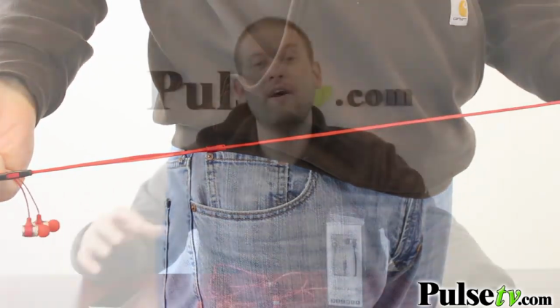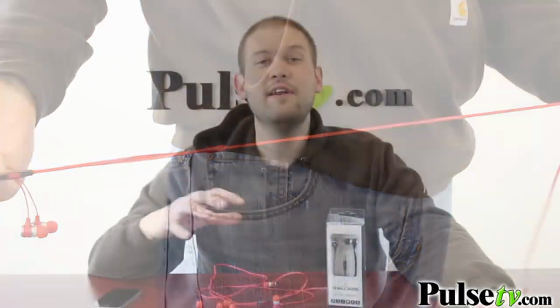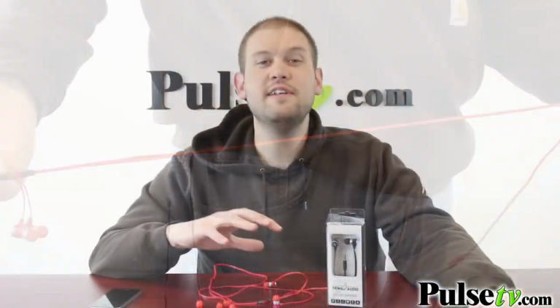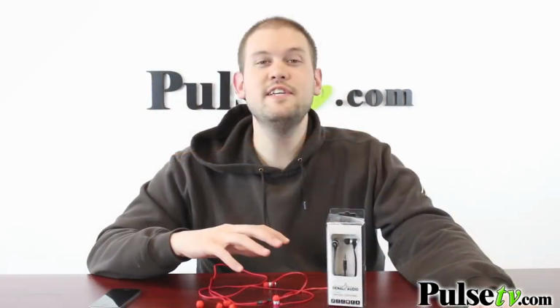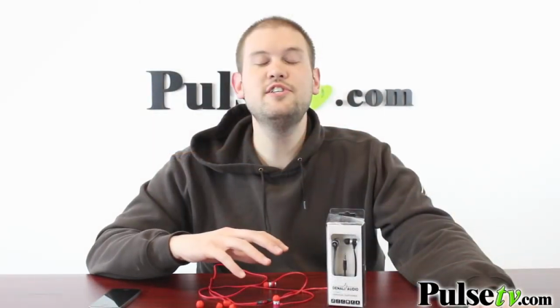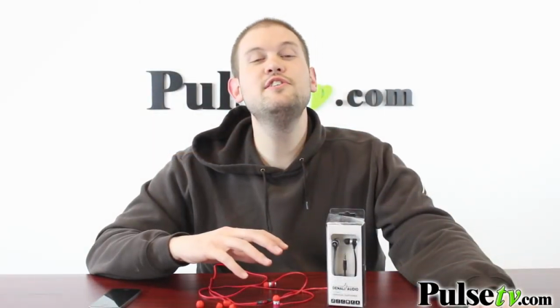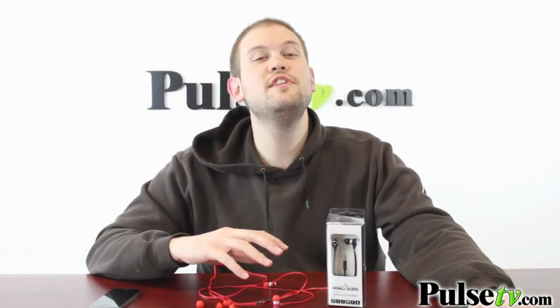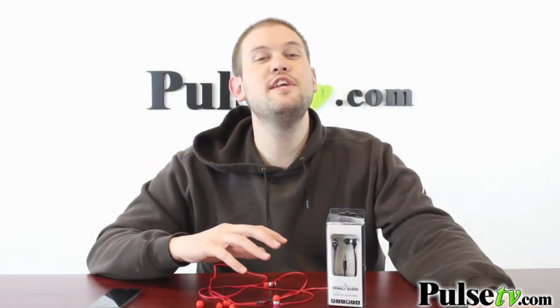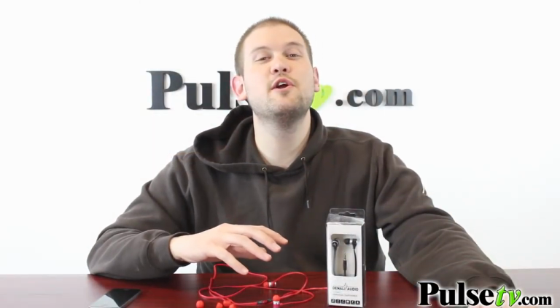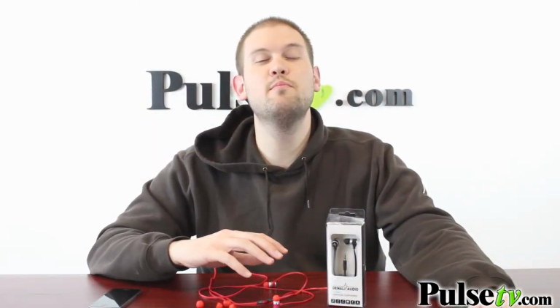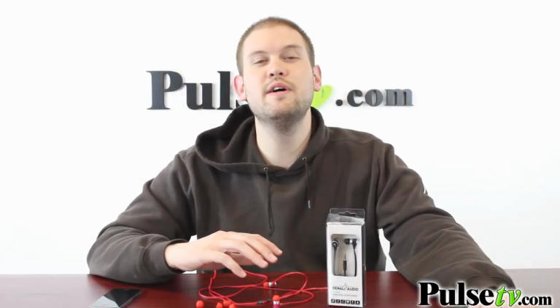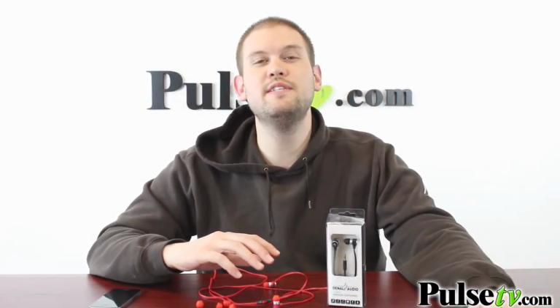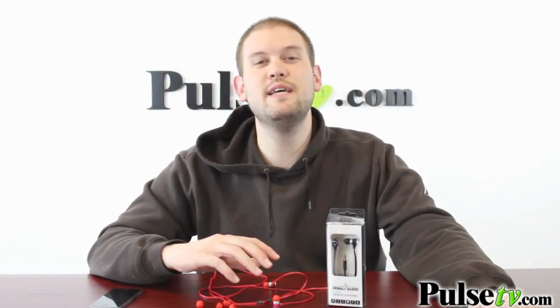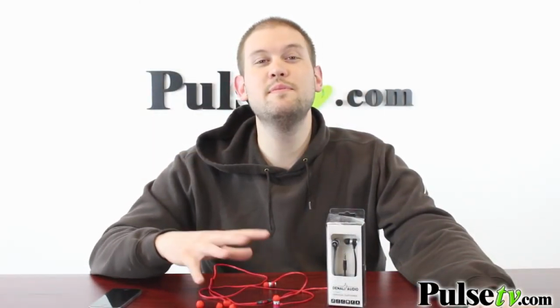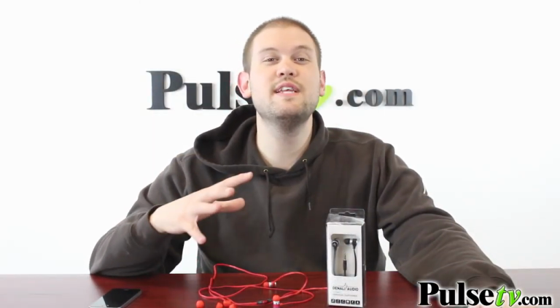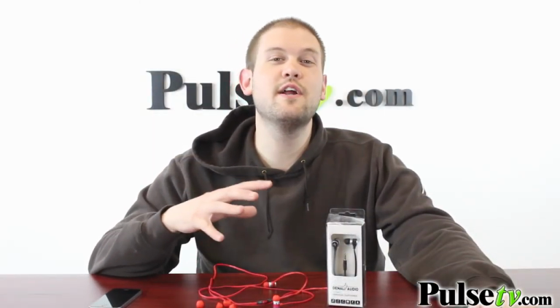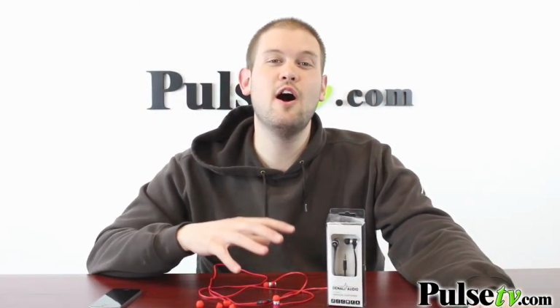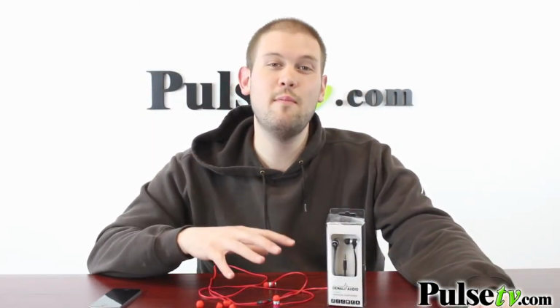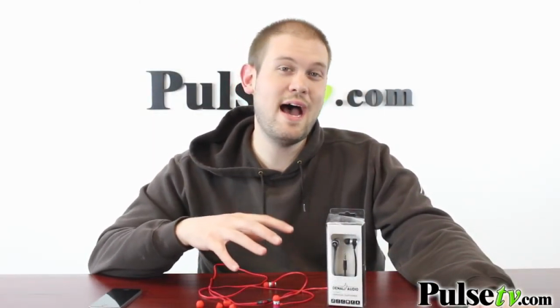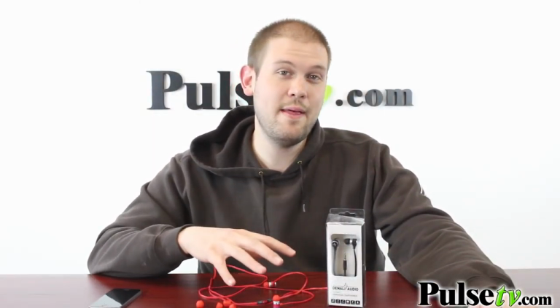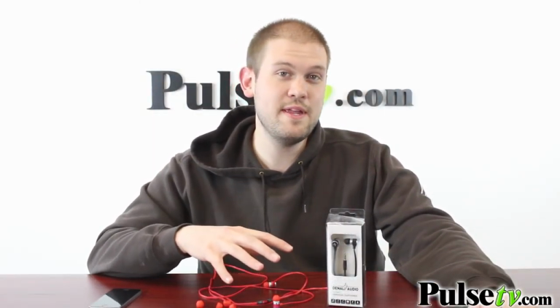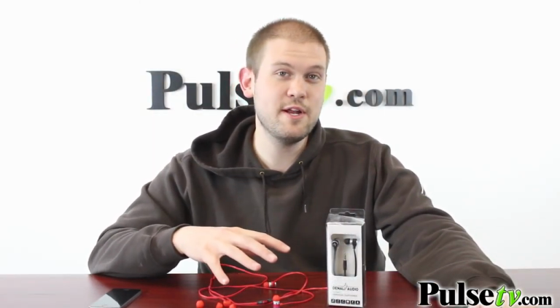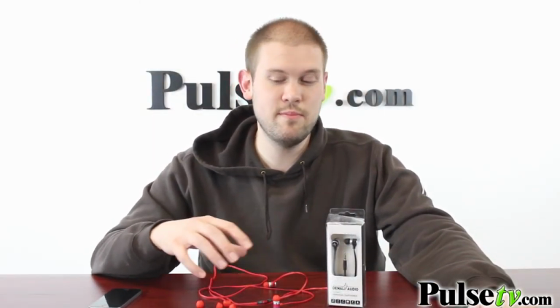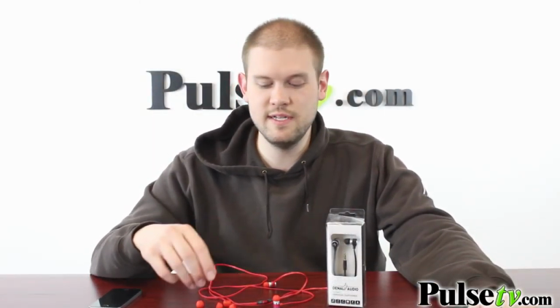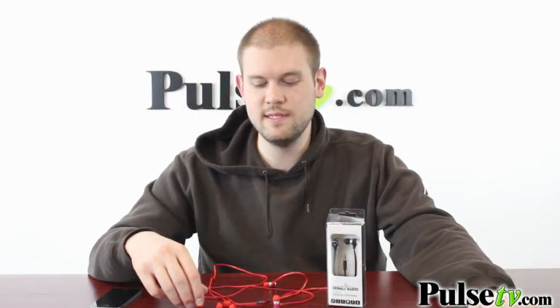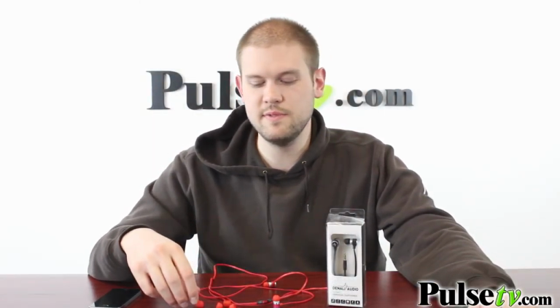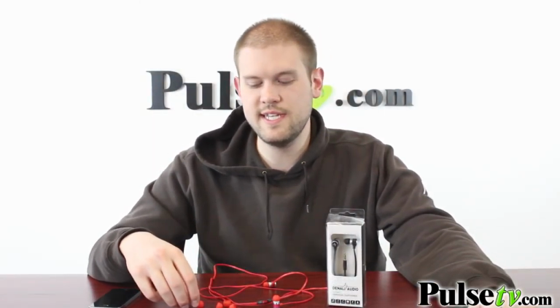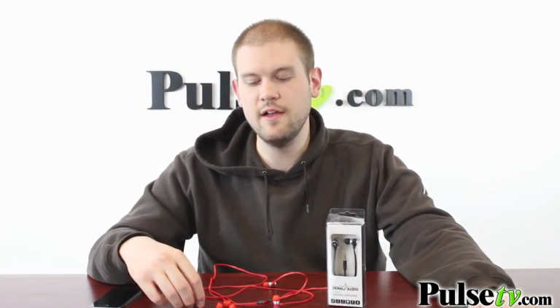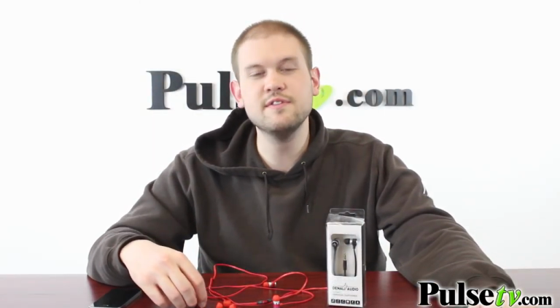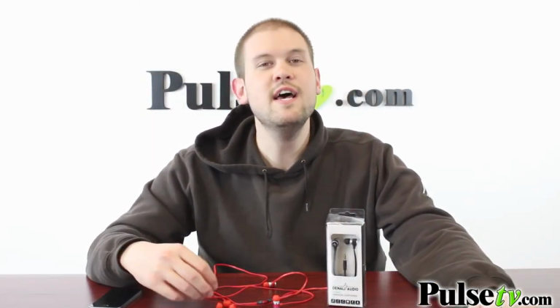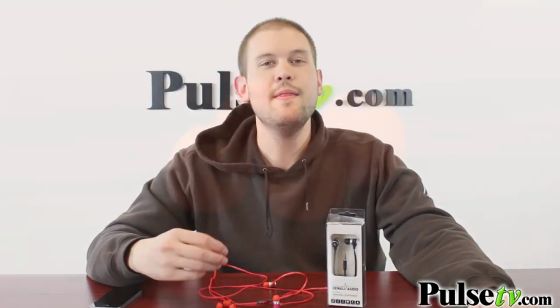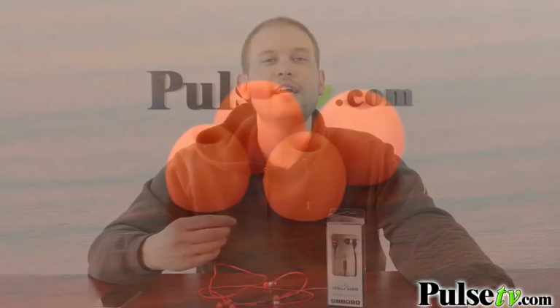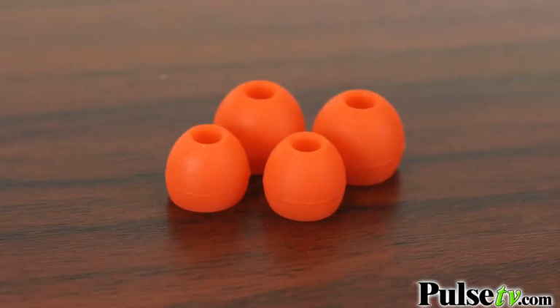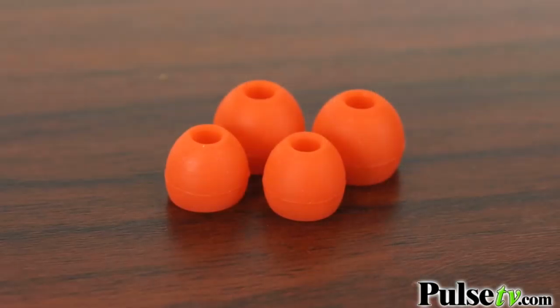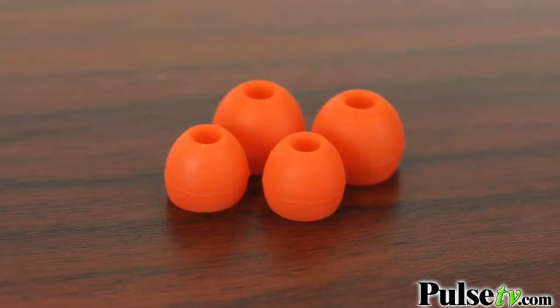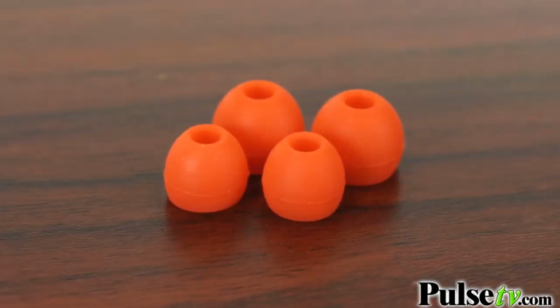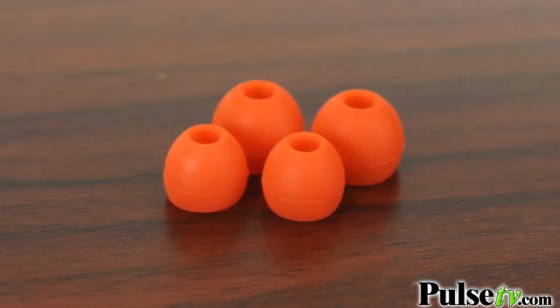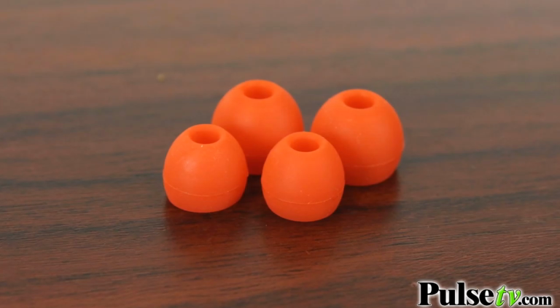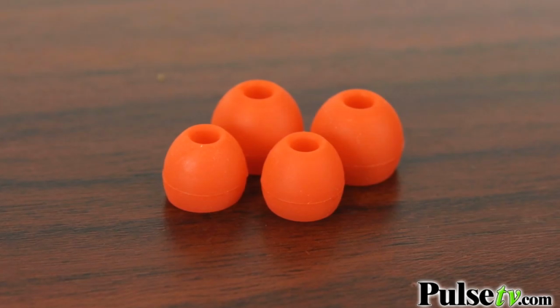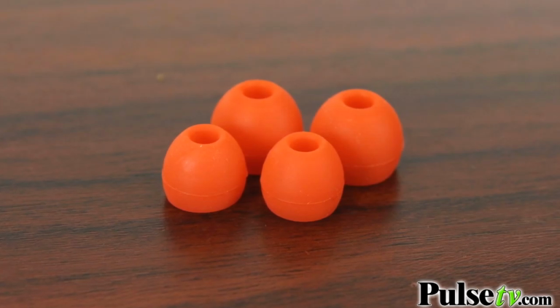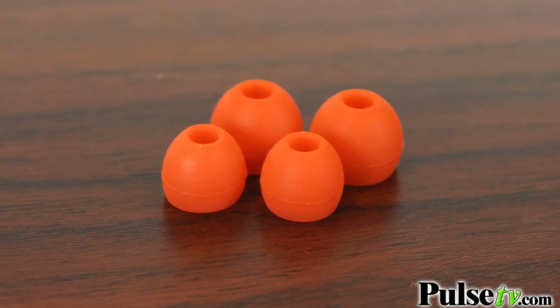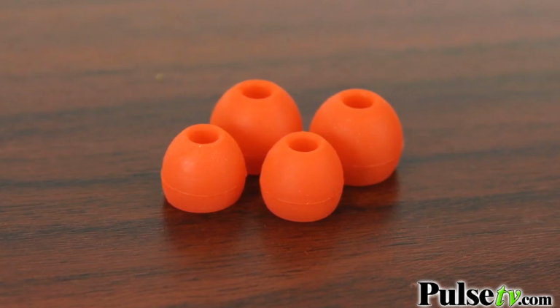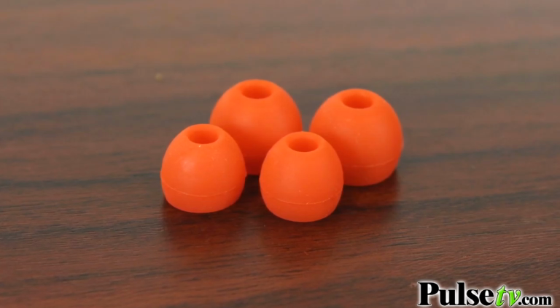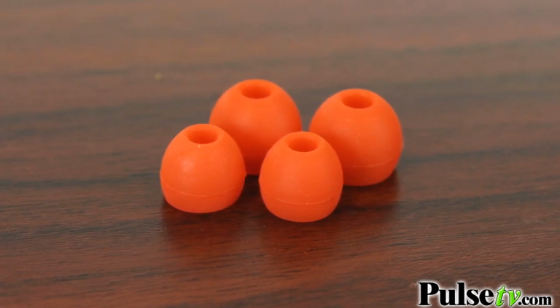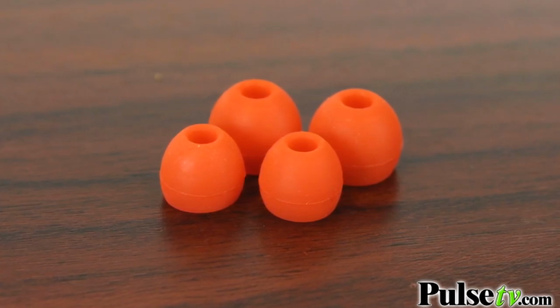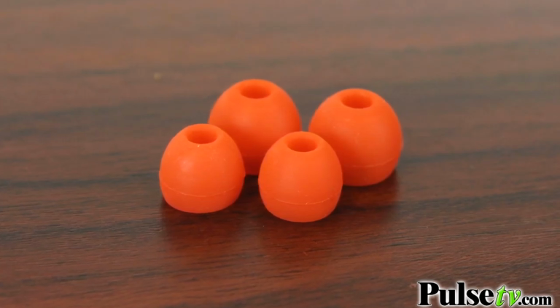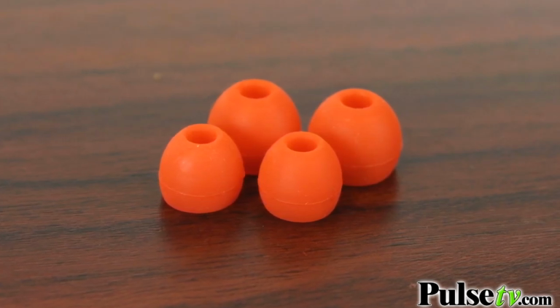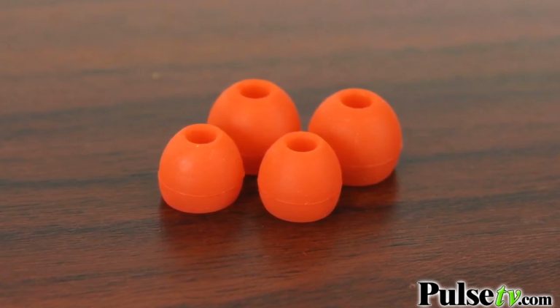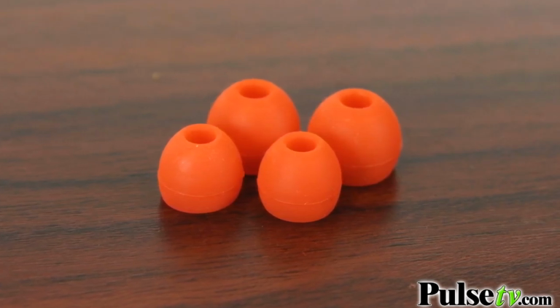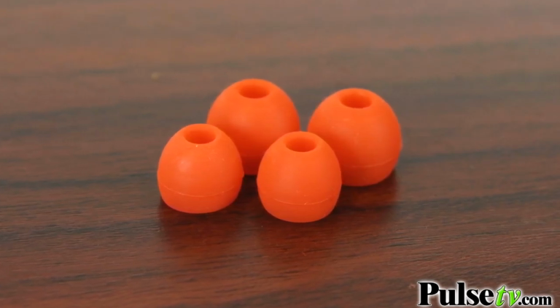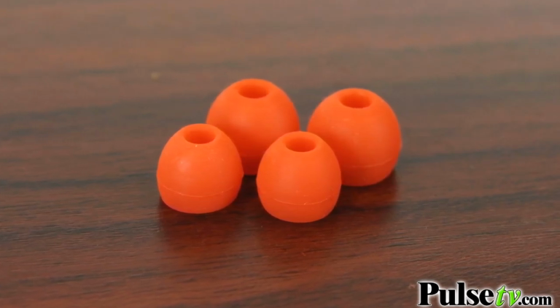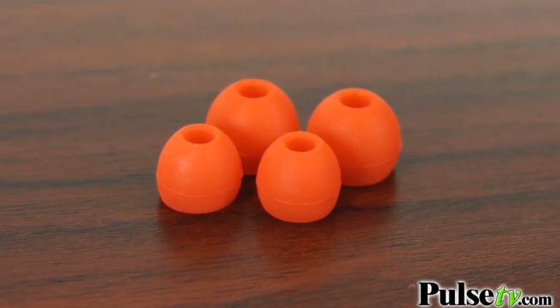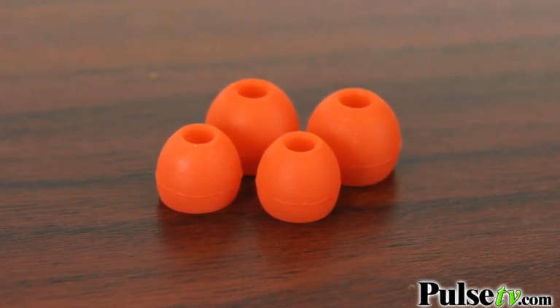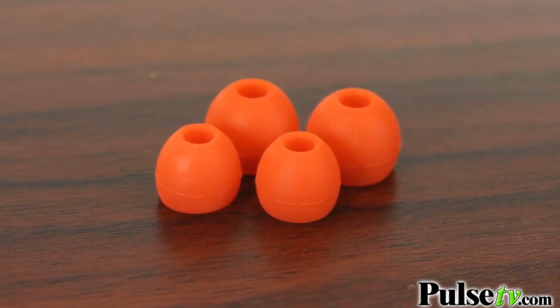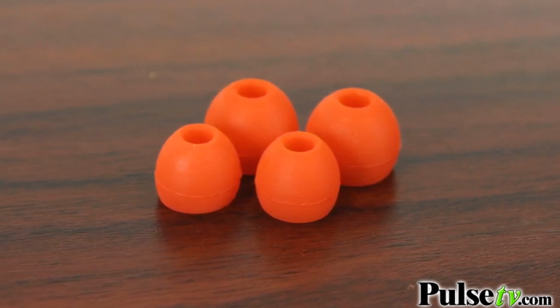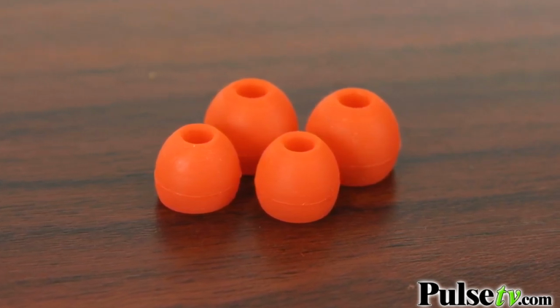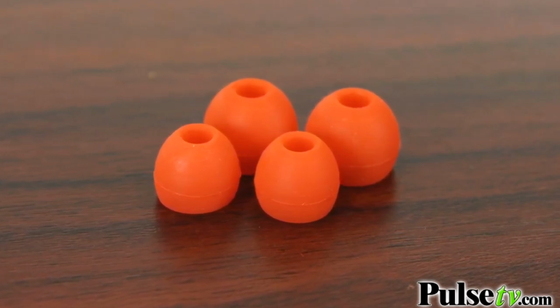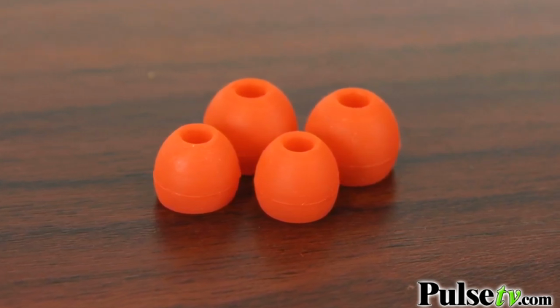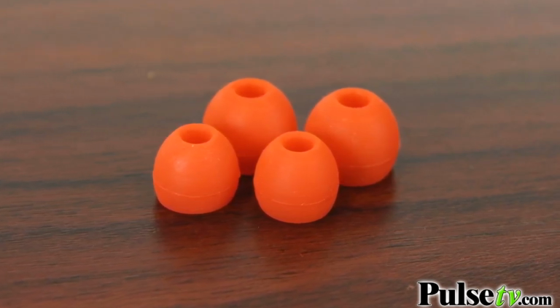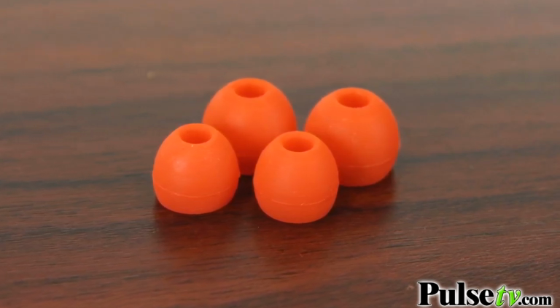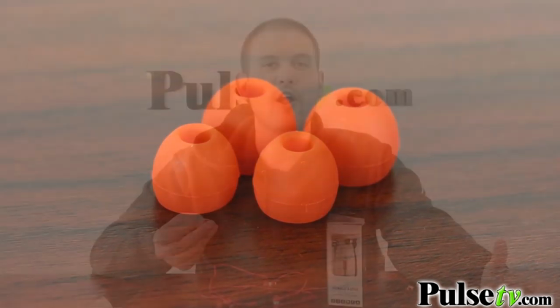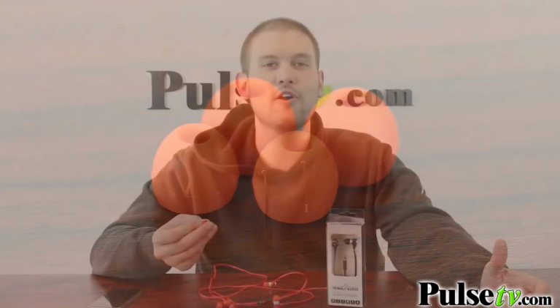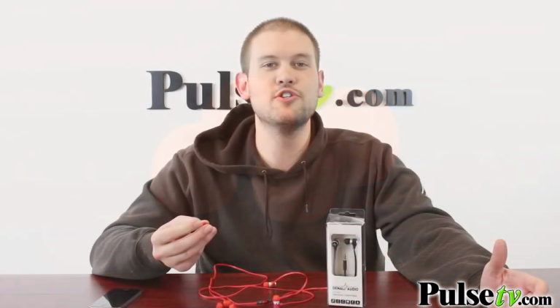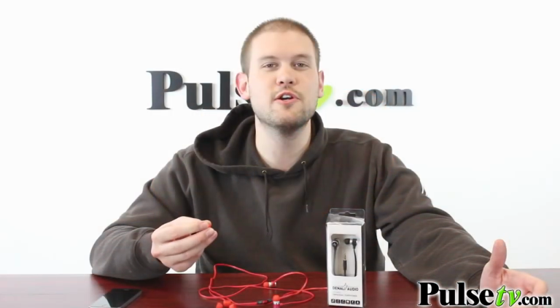Now in addition to the earbud tips that come on the earbuds themselves, they actually throw in two extra pairs — one's a little bit smaller, one's a little bit larger.